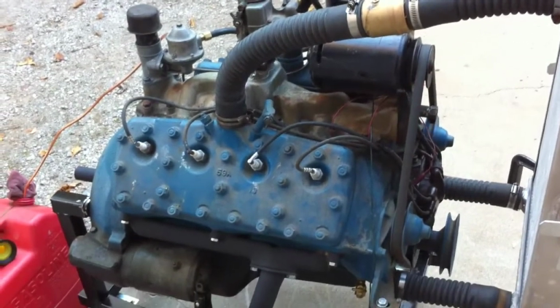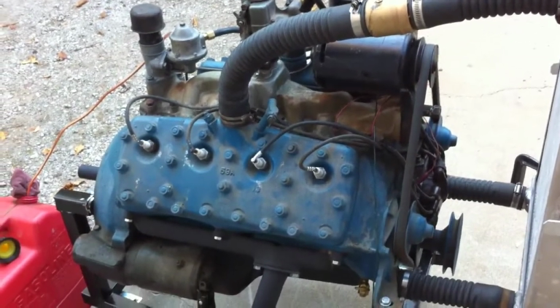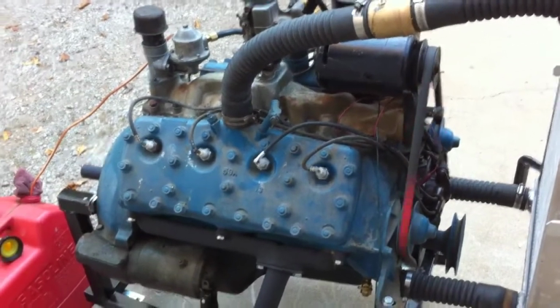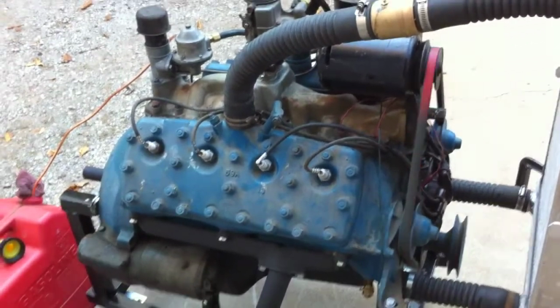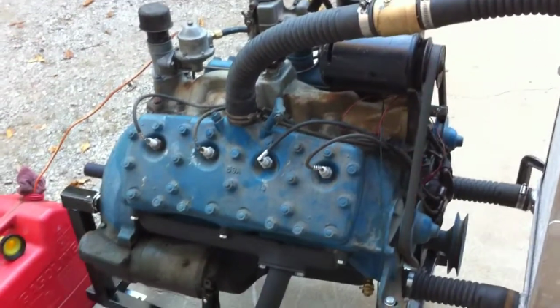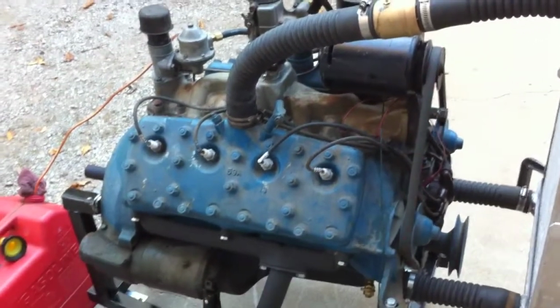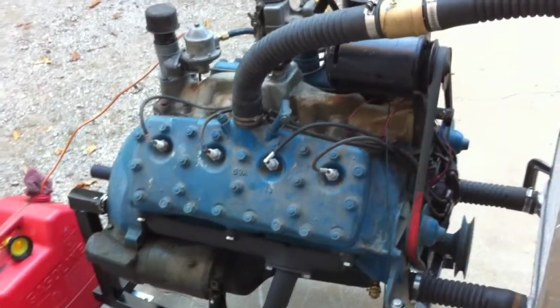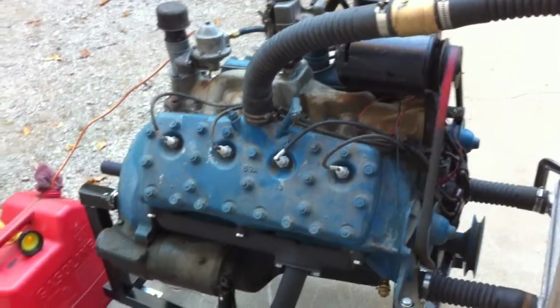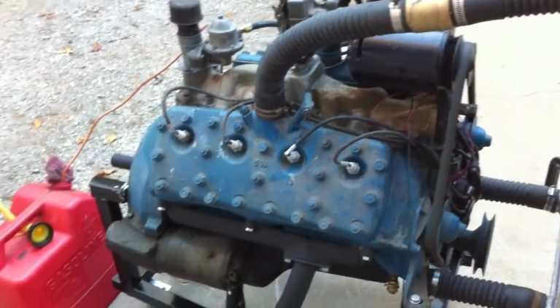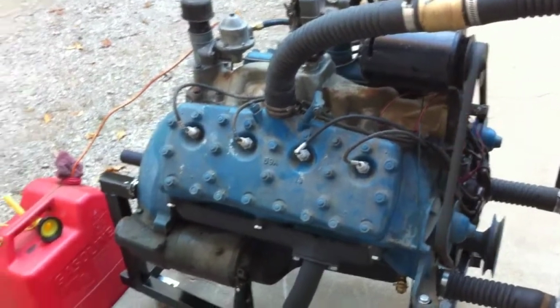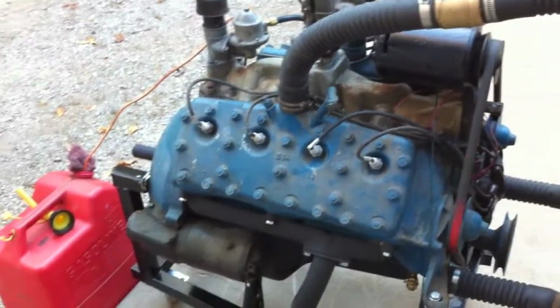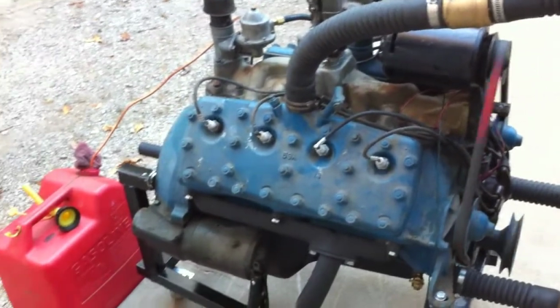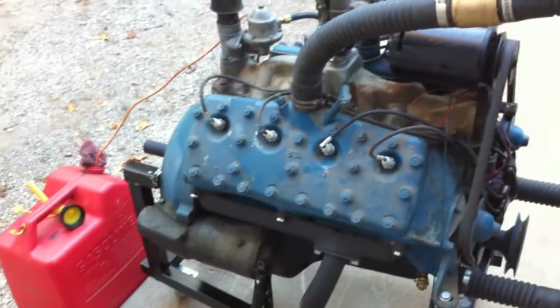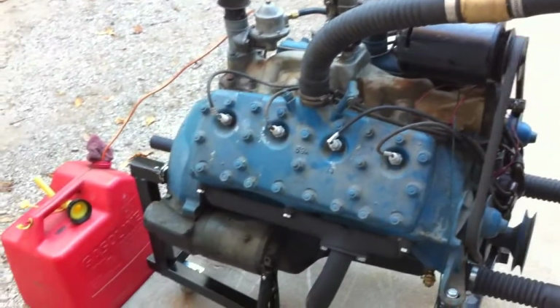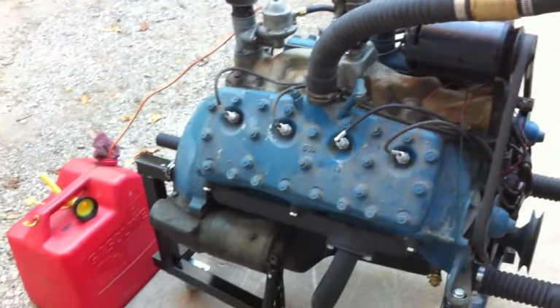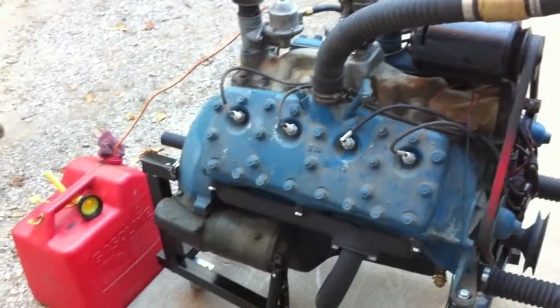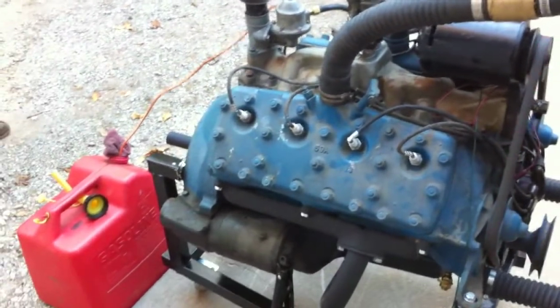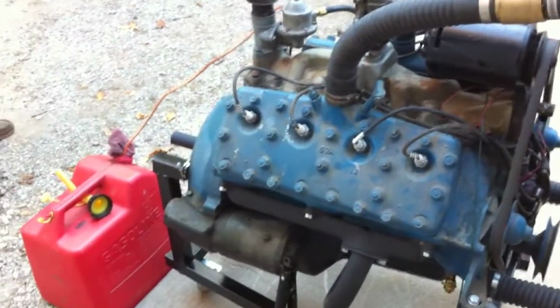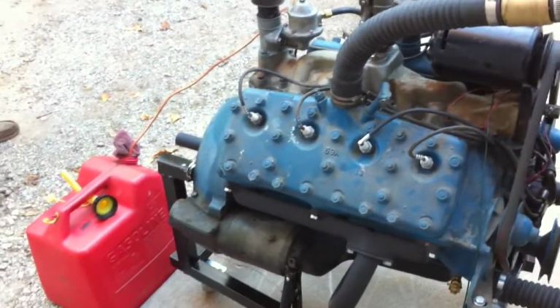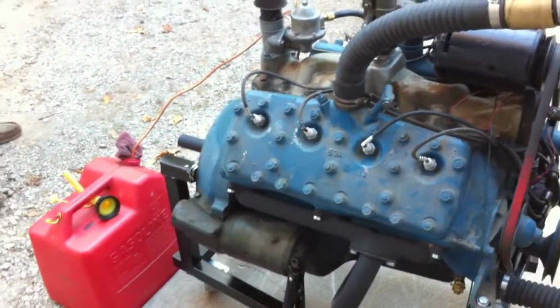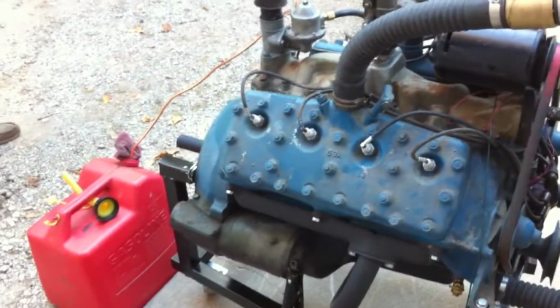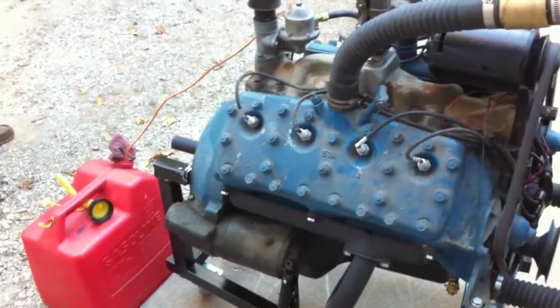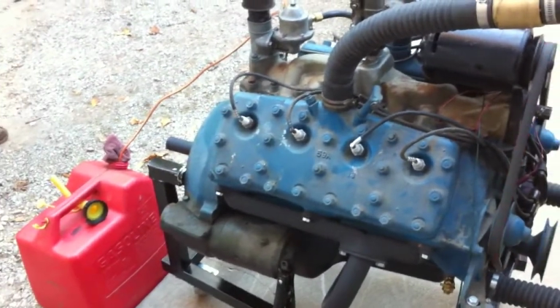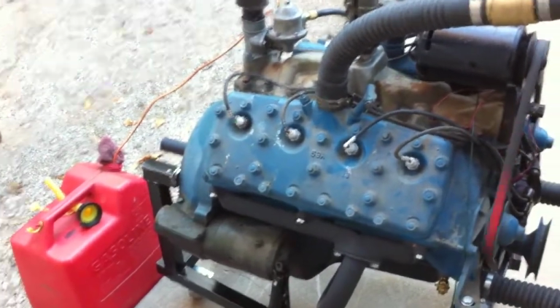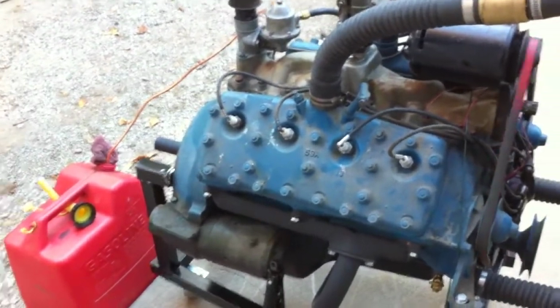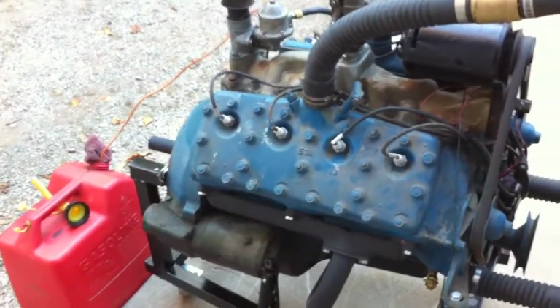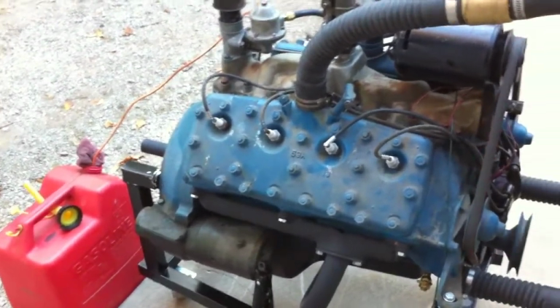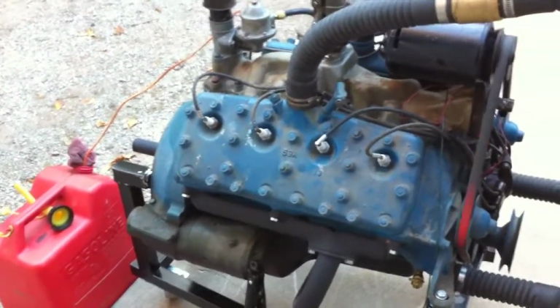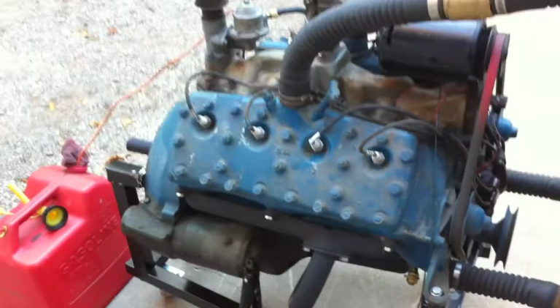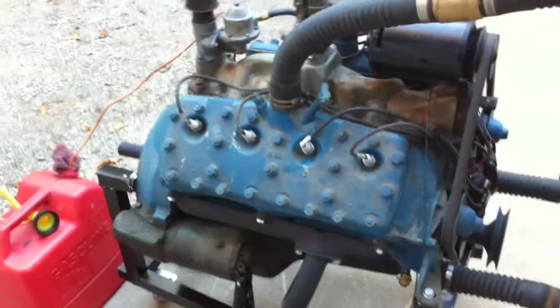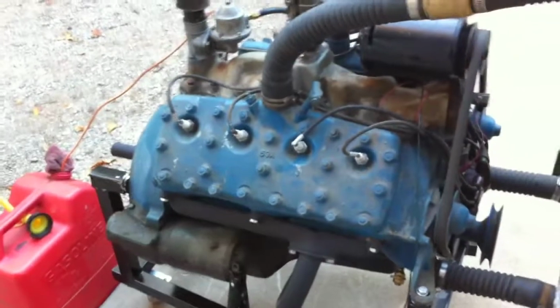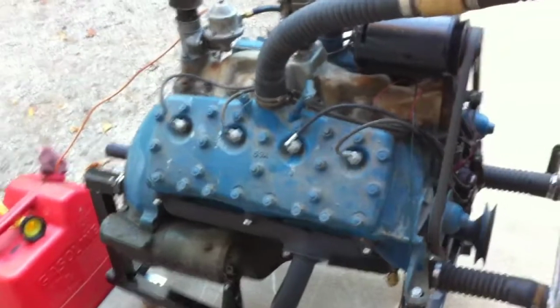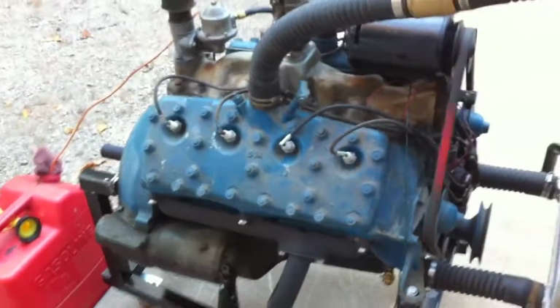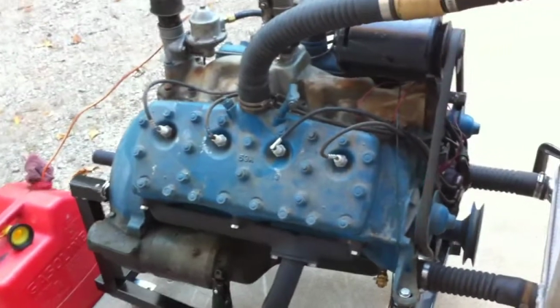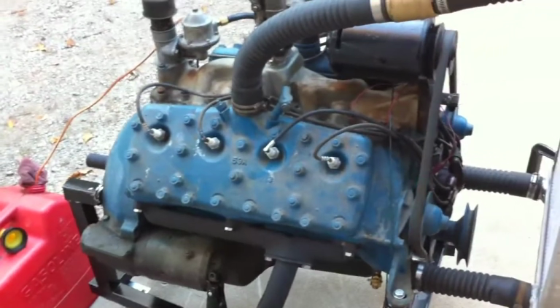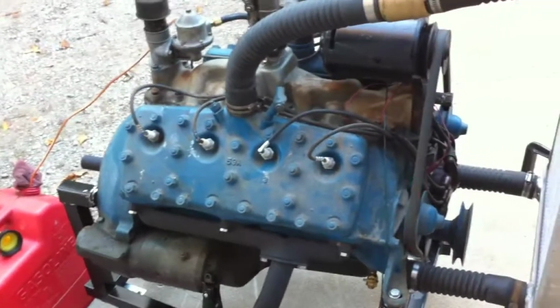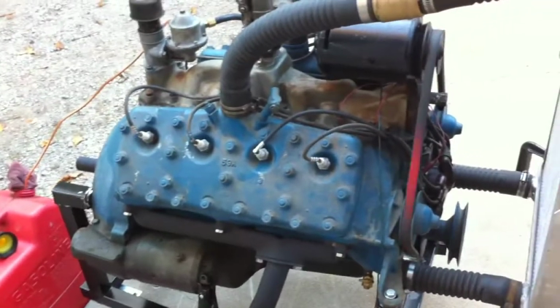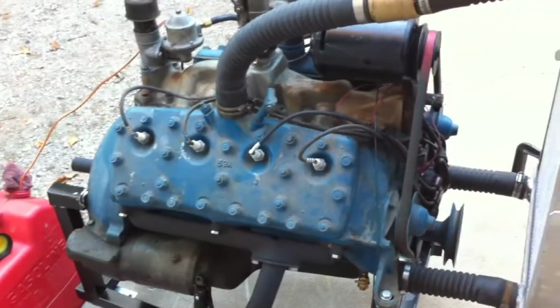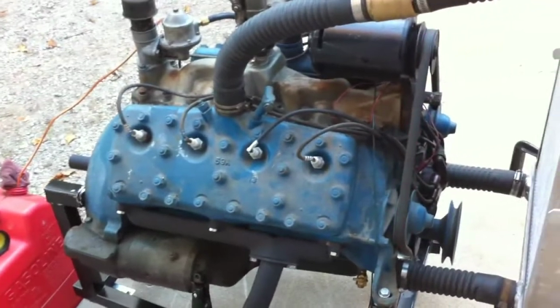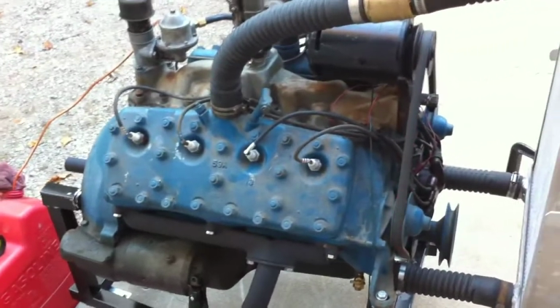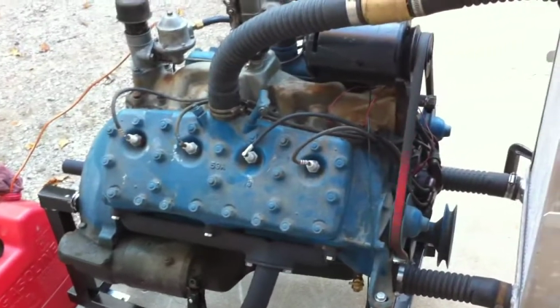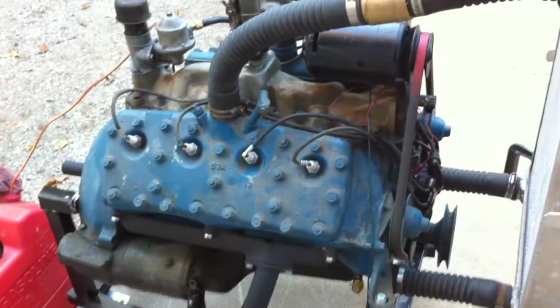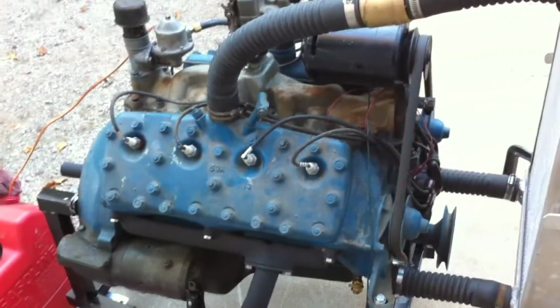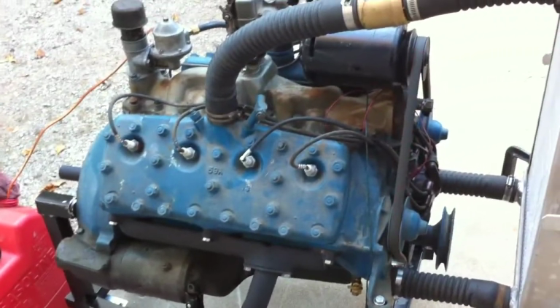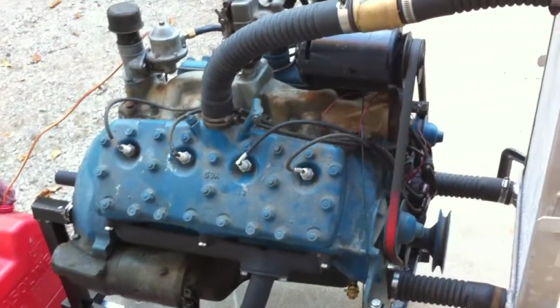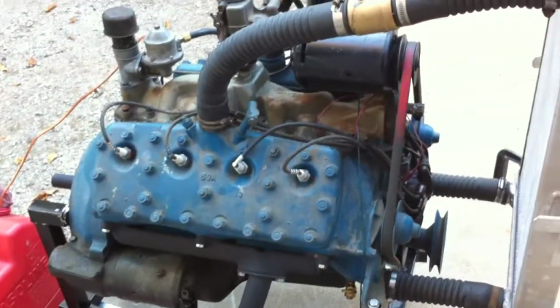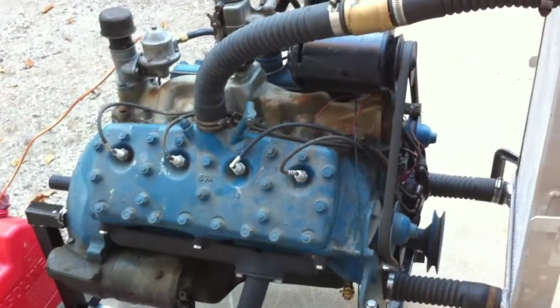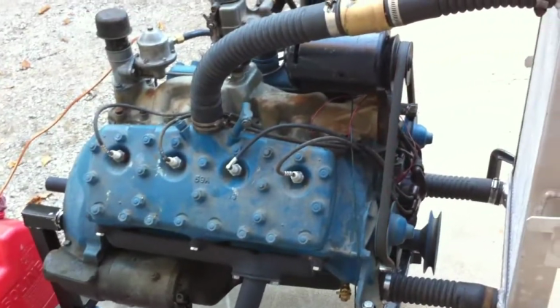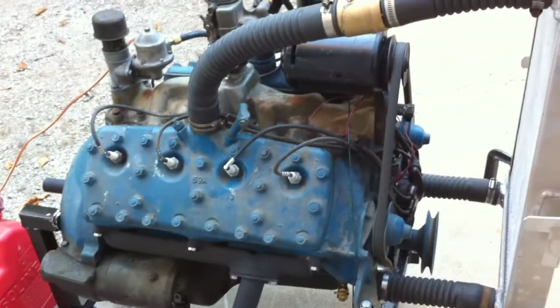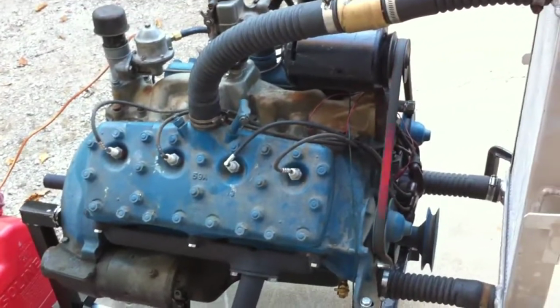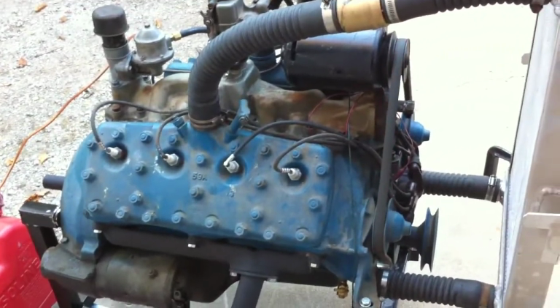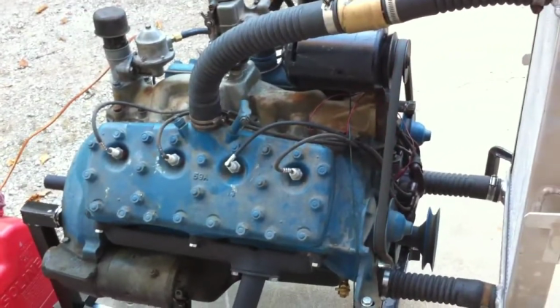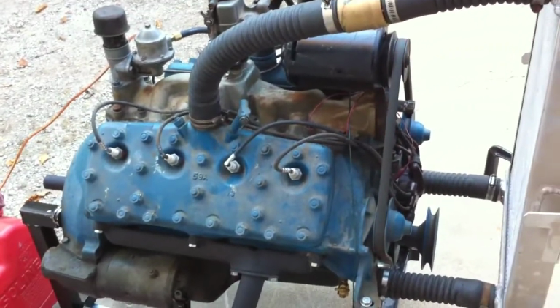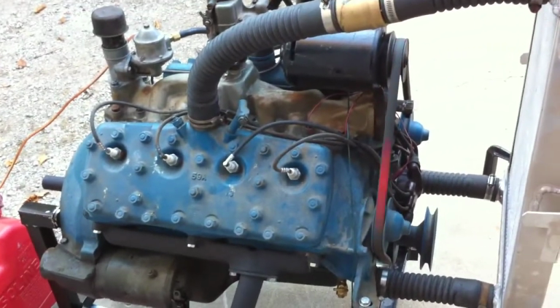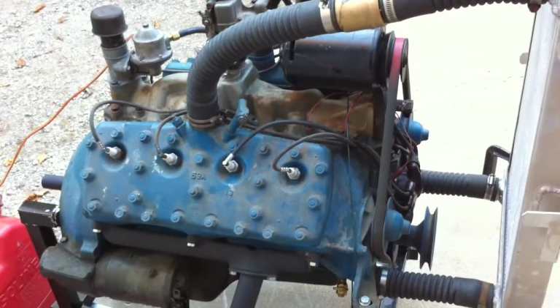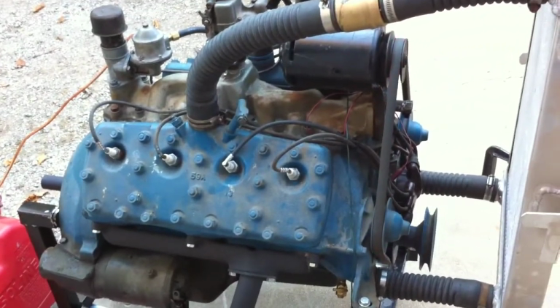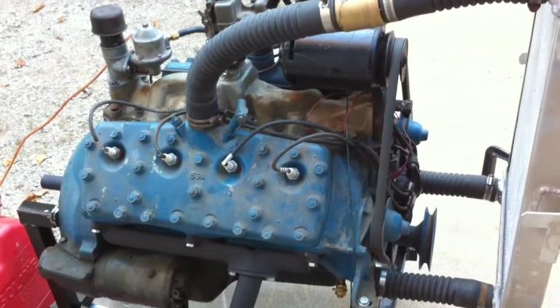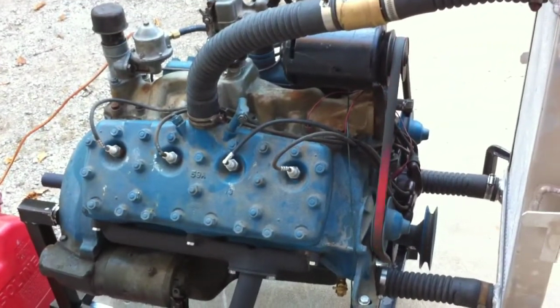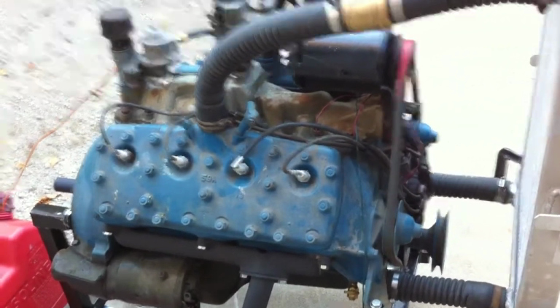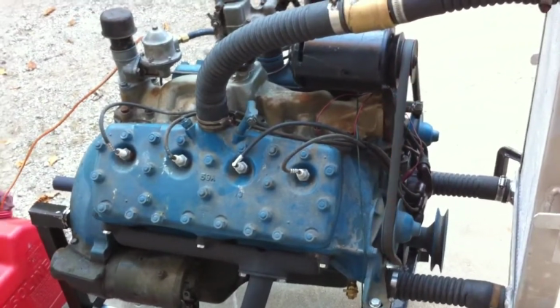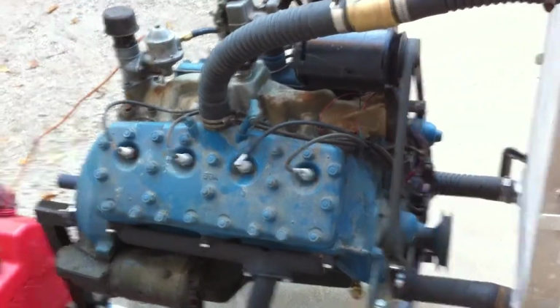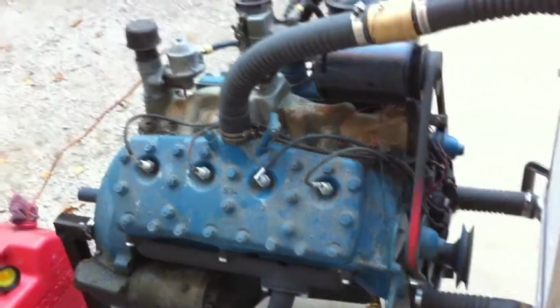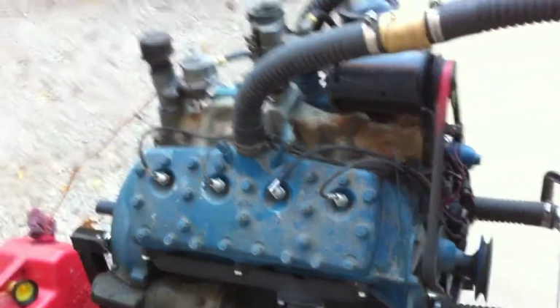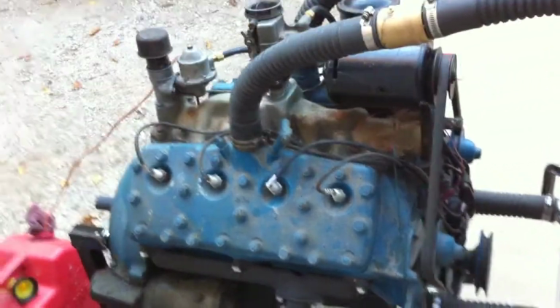With the oil warmed up, the oil pressure is about 30 idling. Take a look. Let's go.